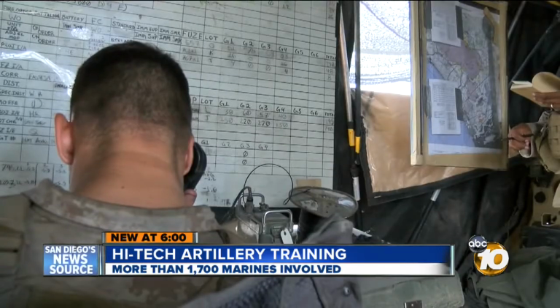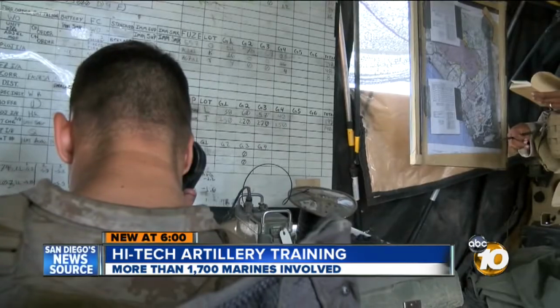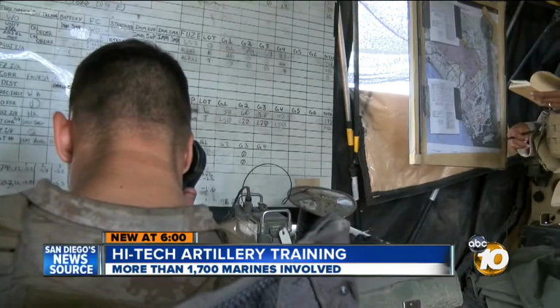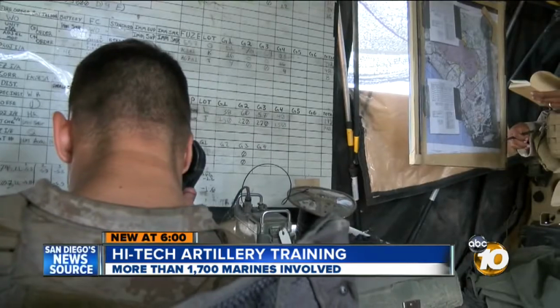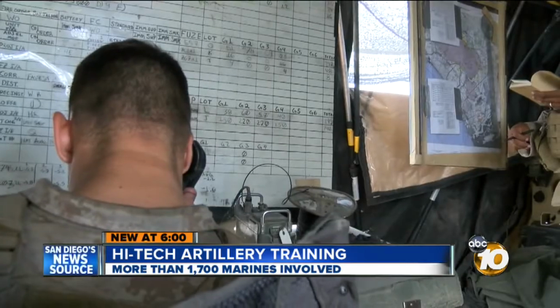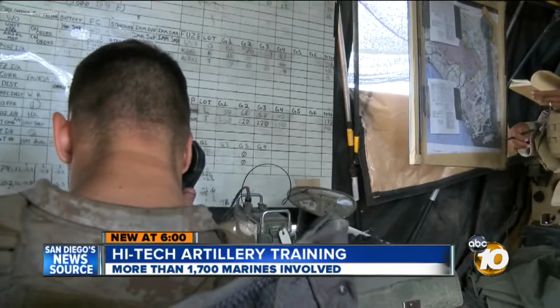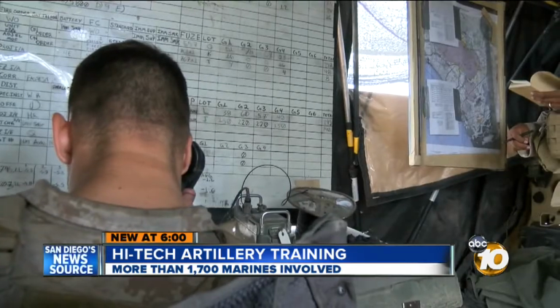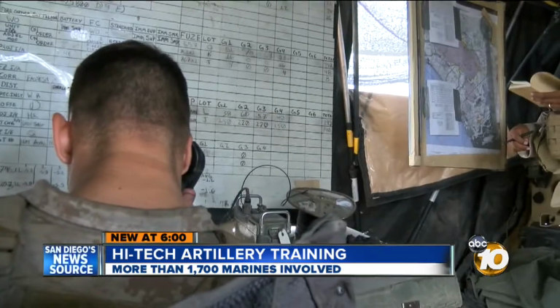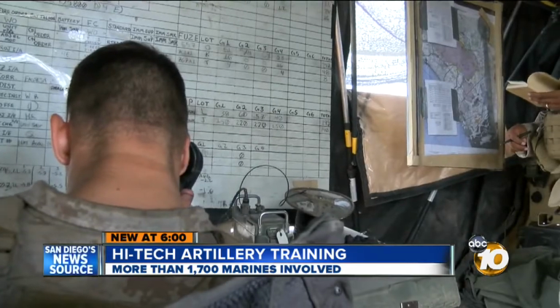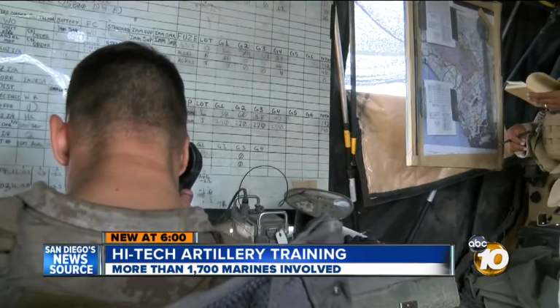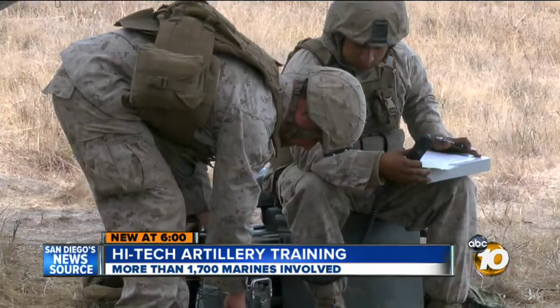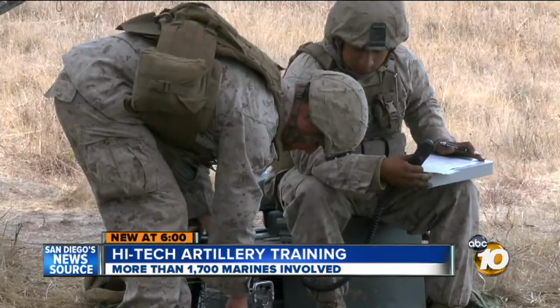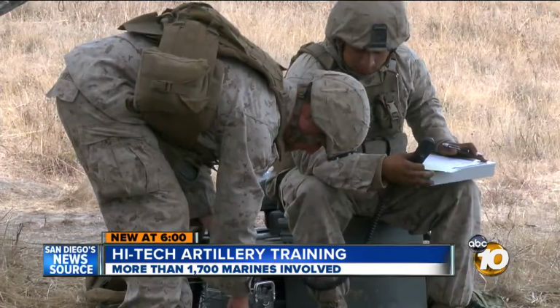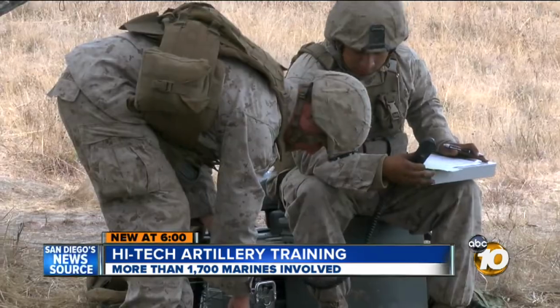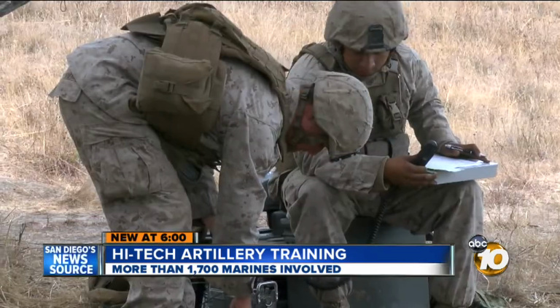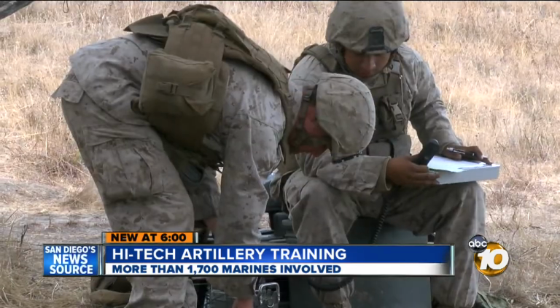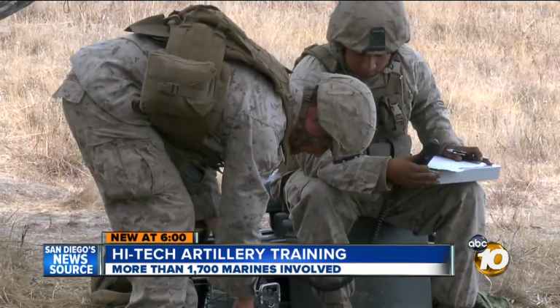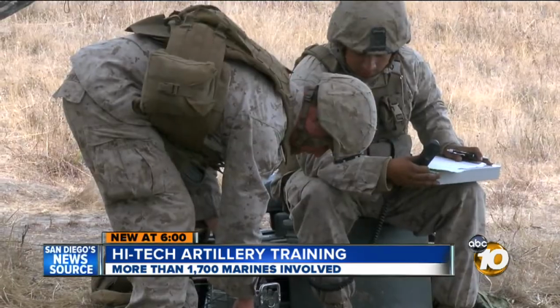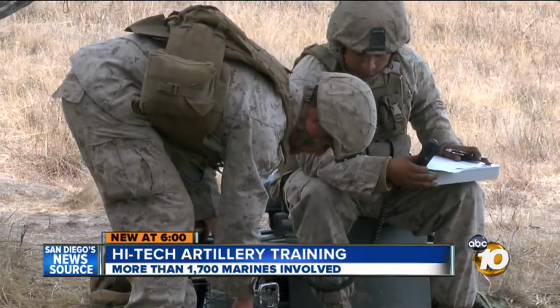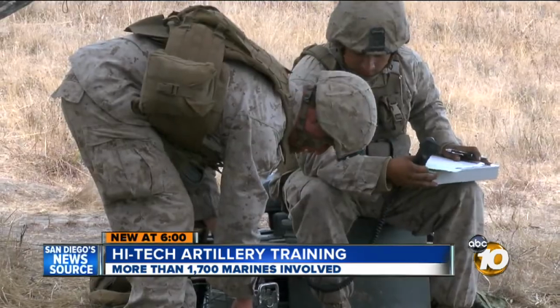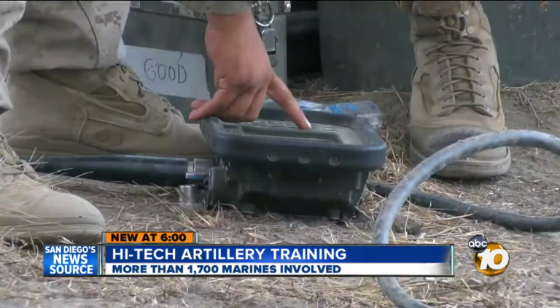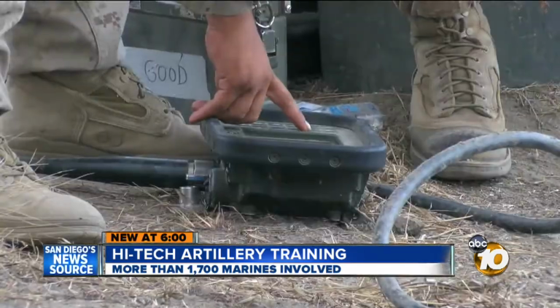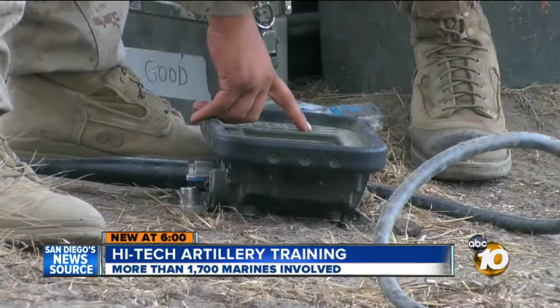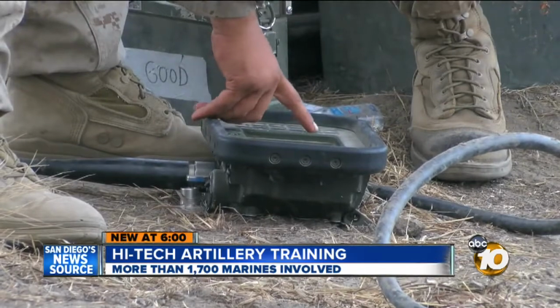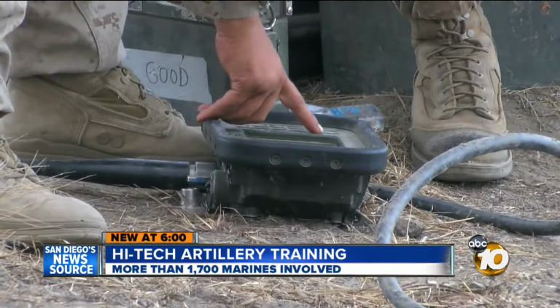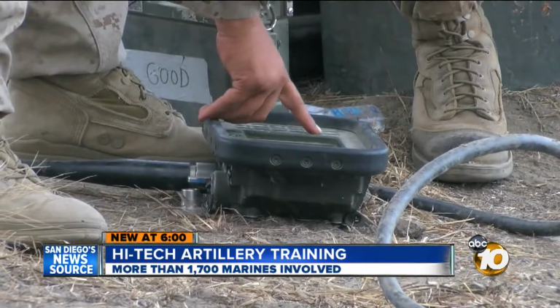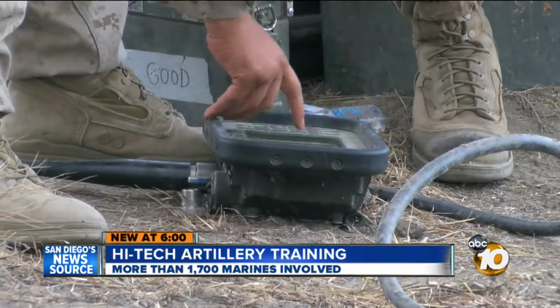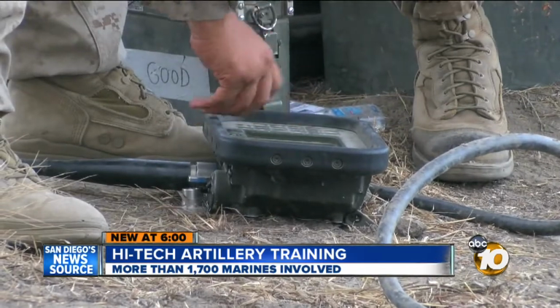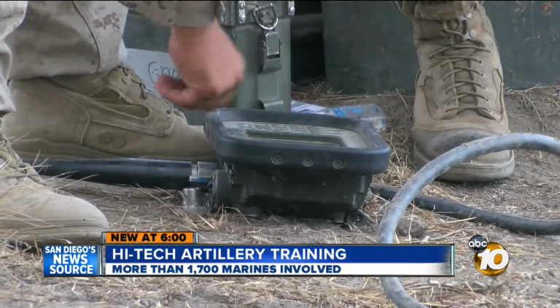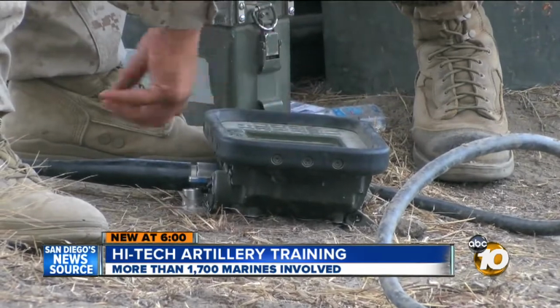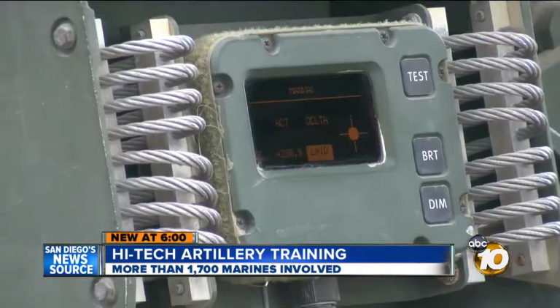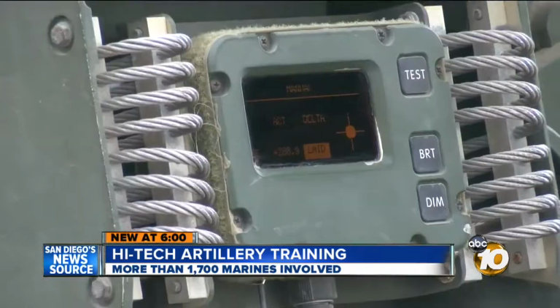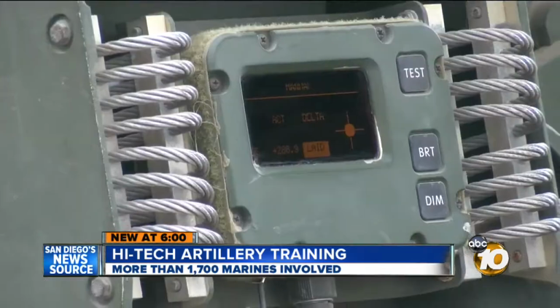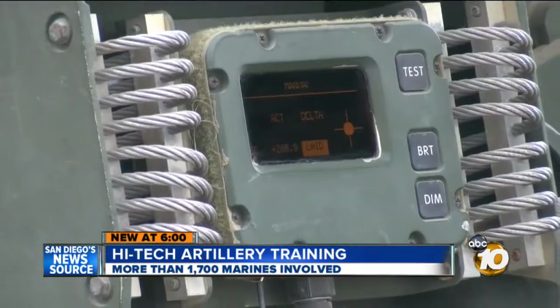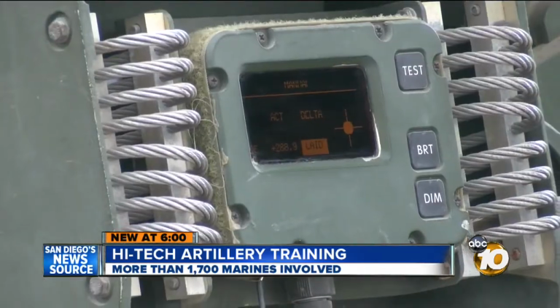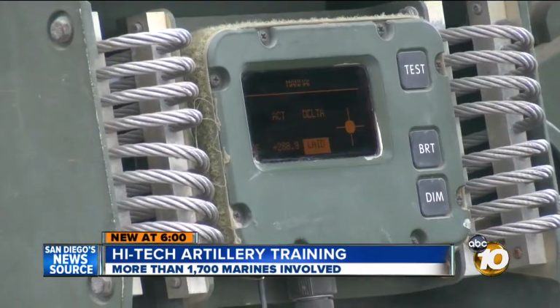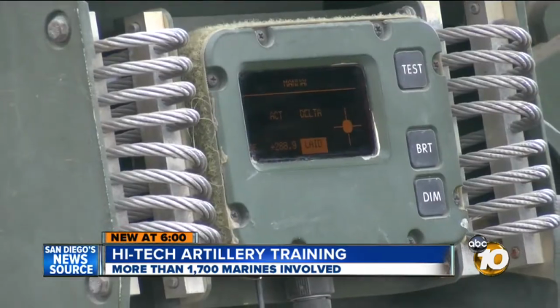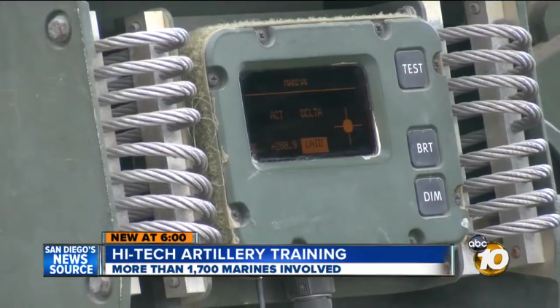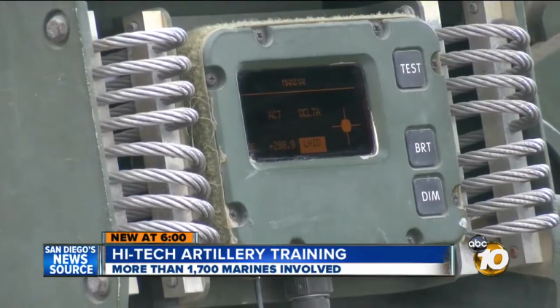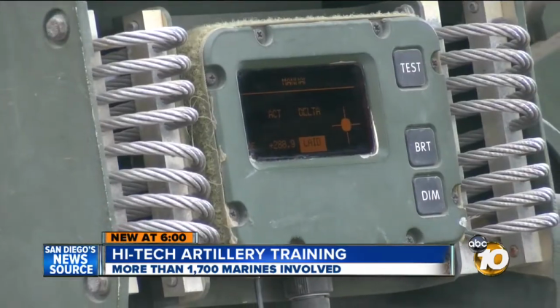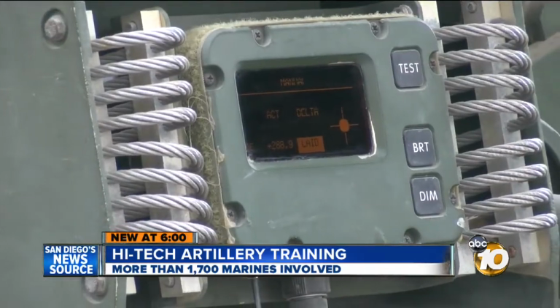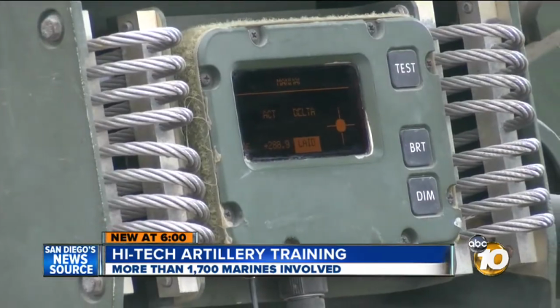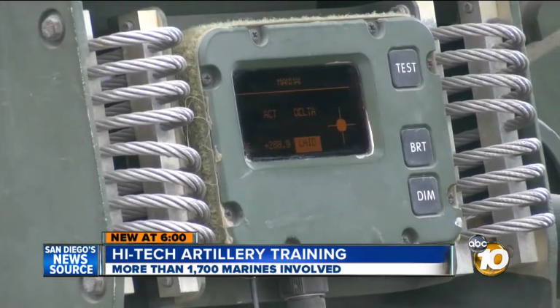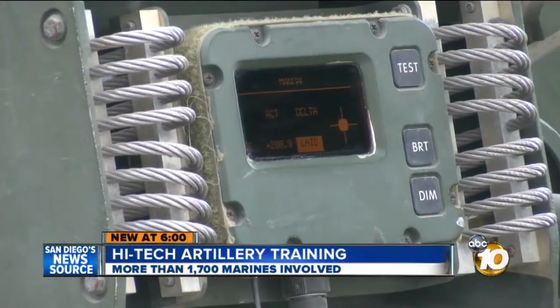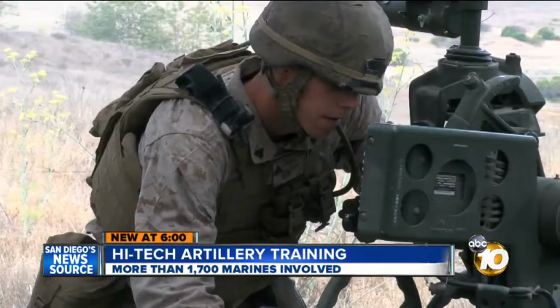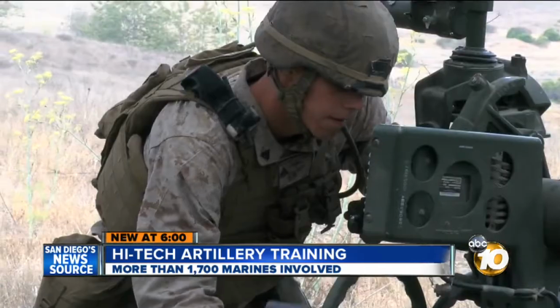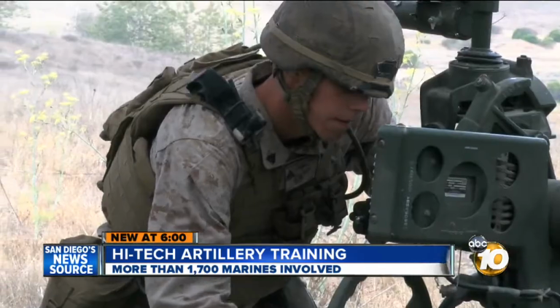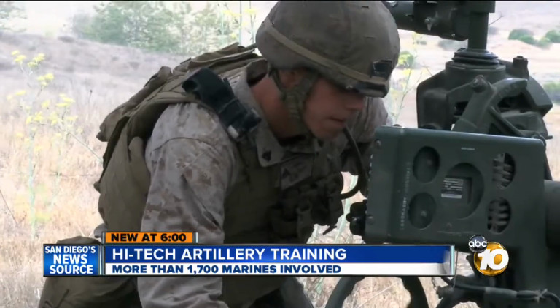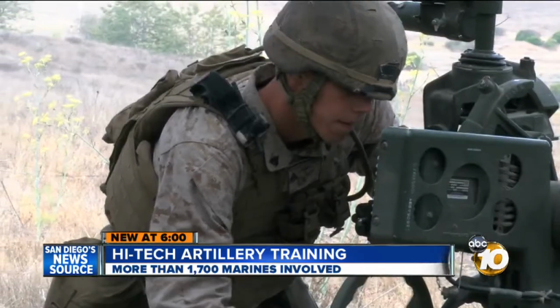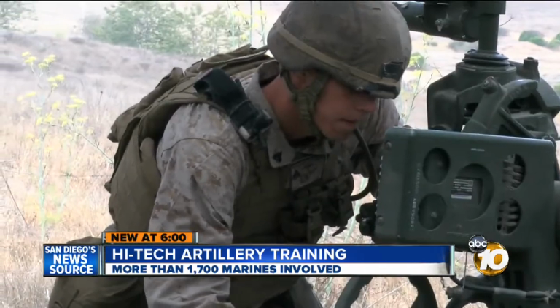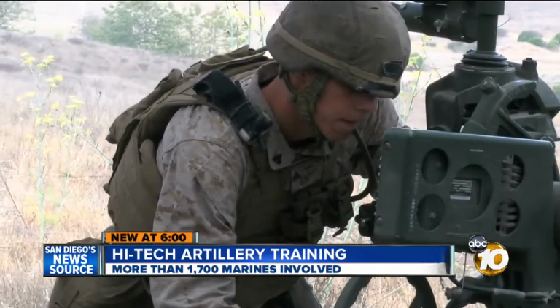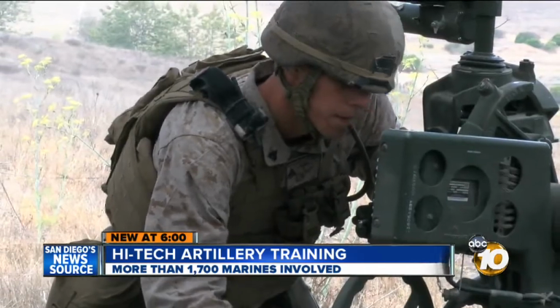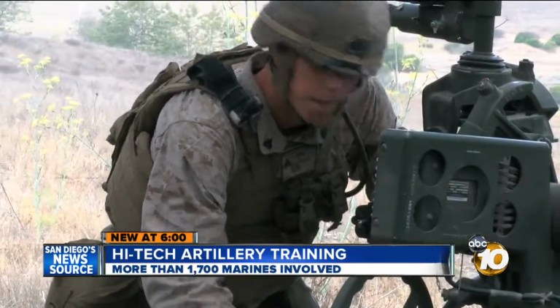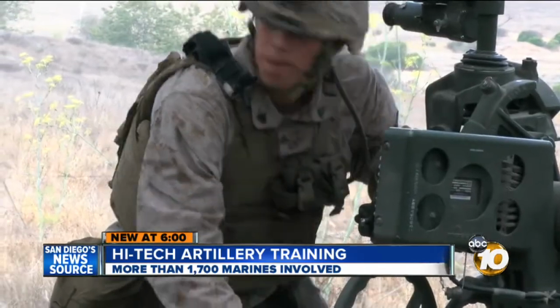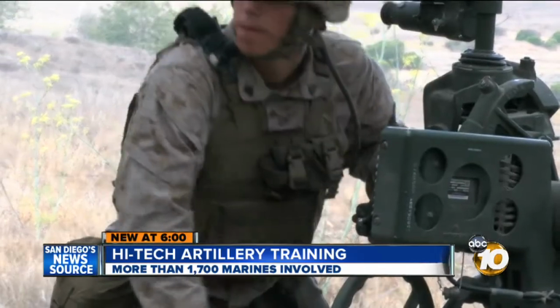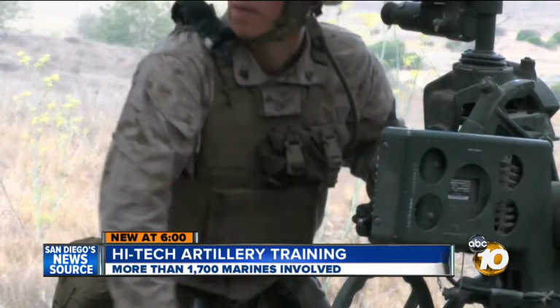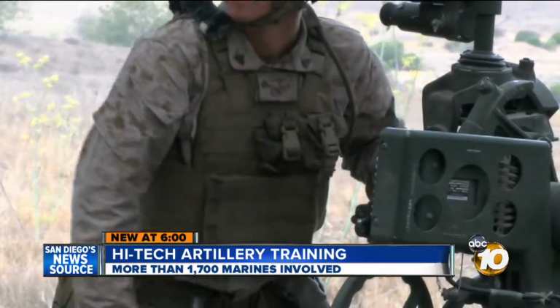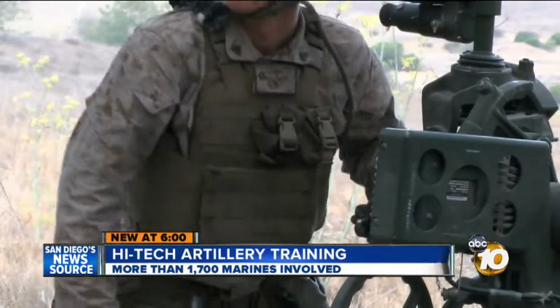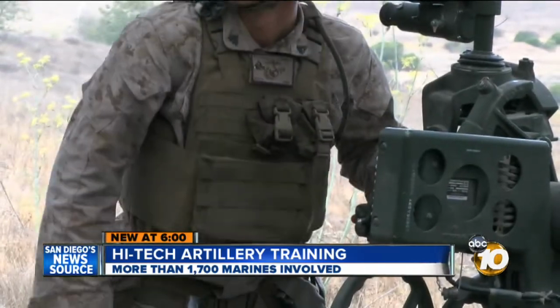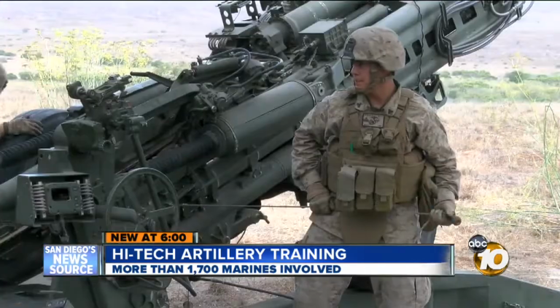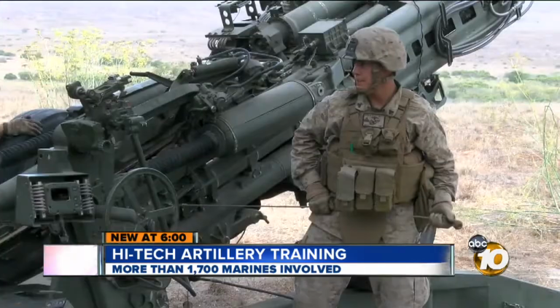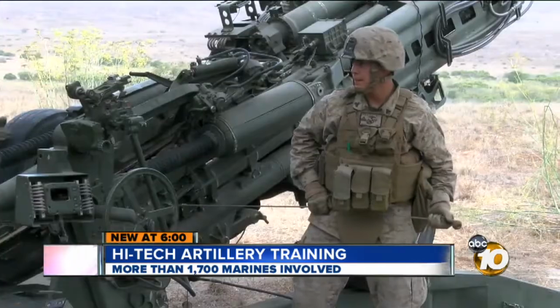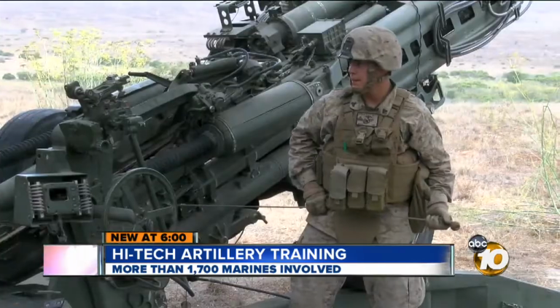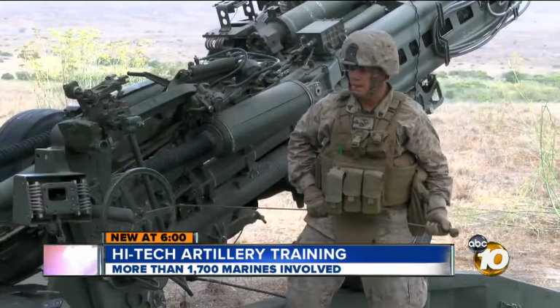Three, five, two, point one. The coordinates are digitally transmitted and uploaded by a battery crew, and once the howitzer is ready — Fire!